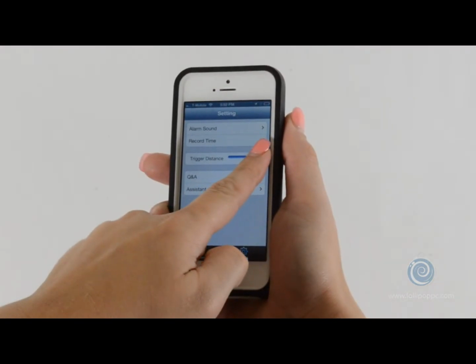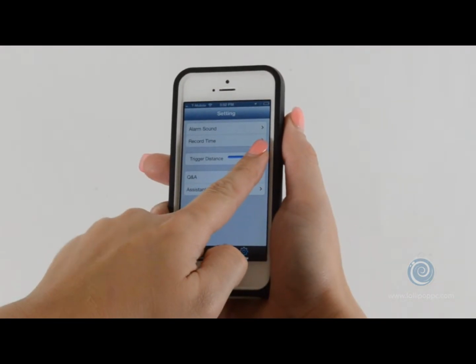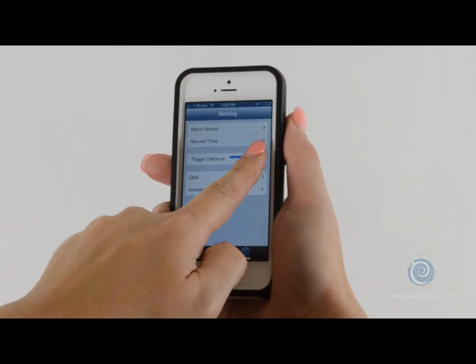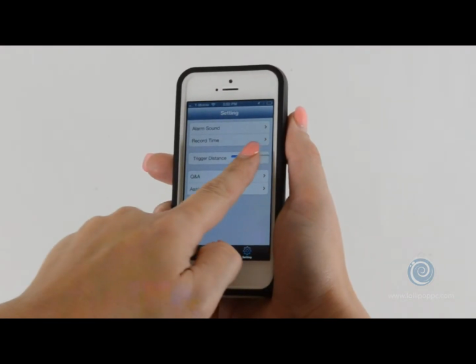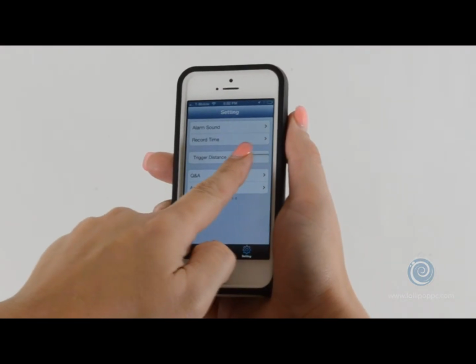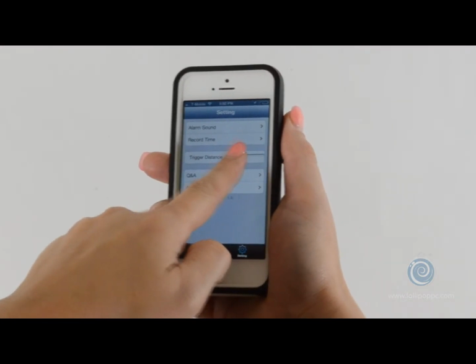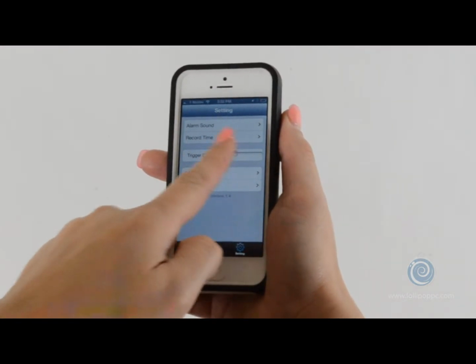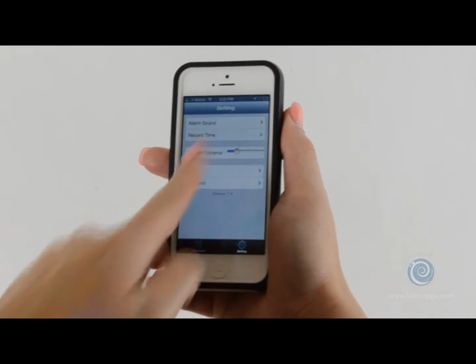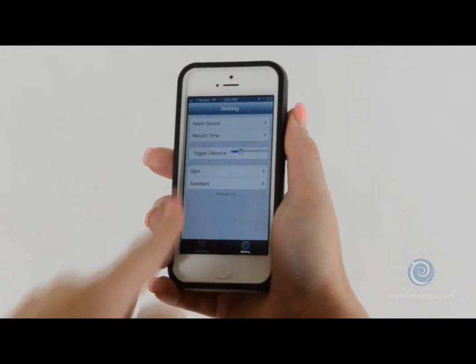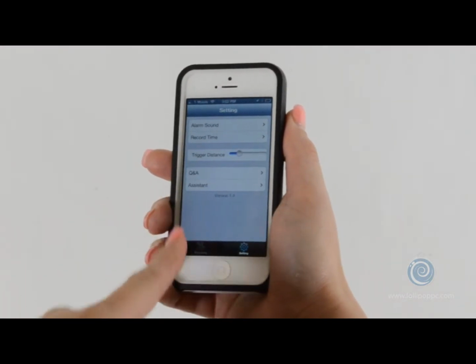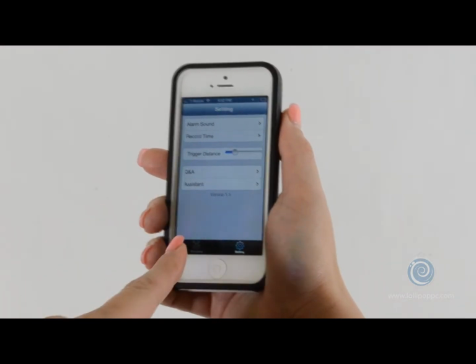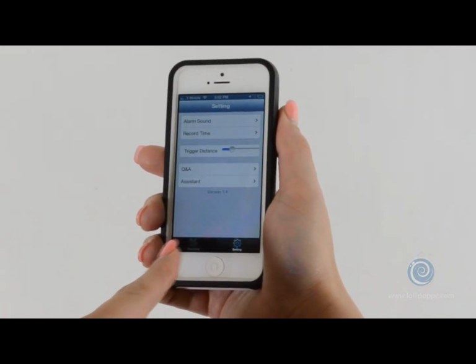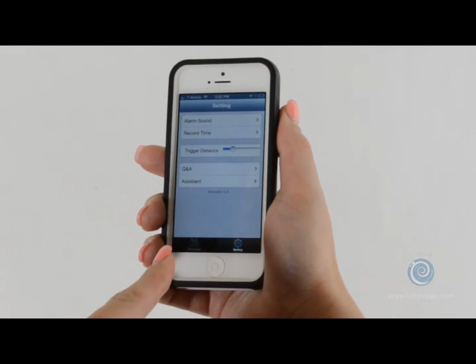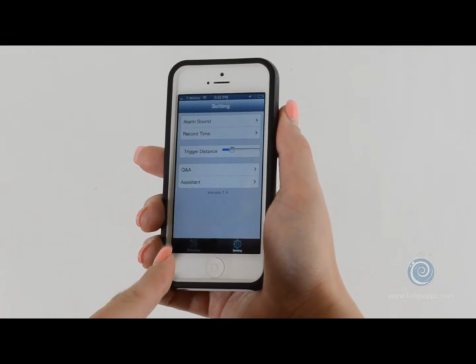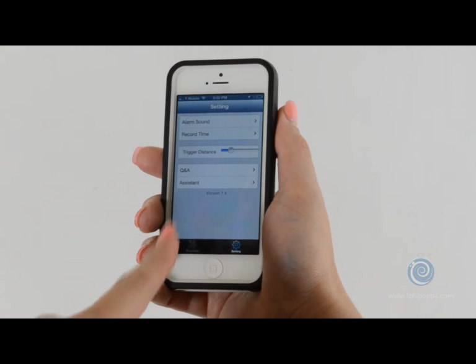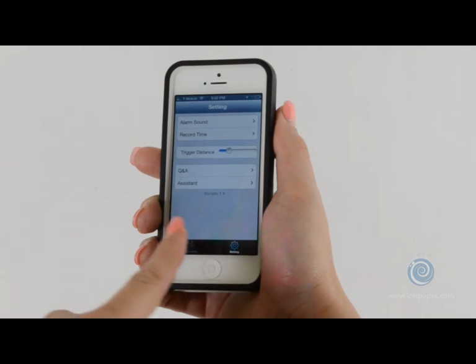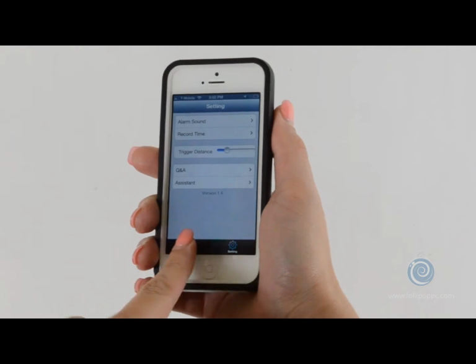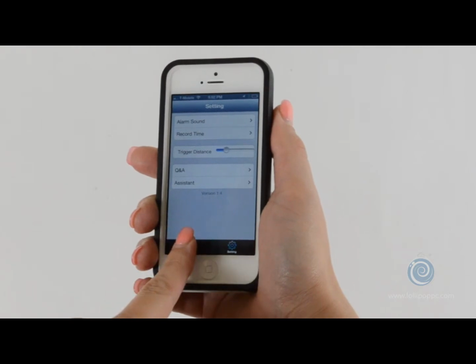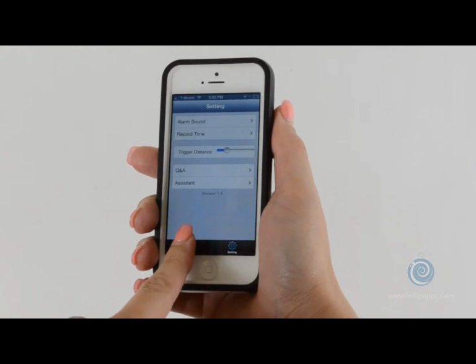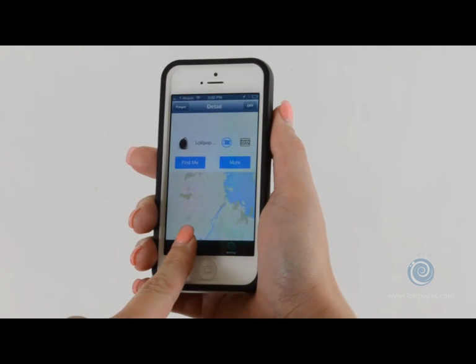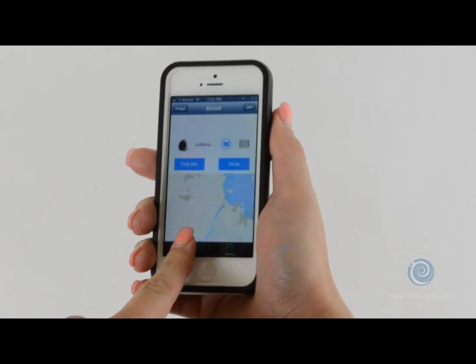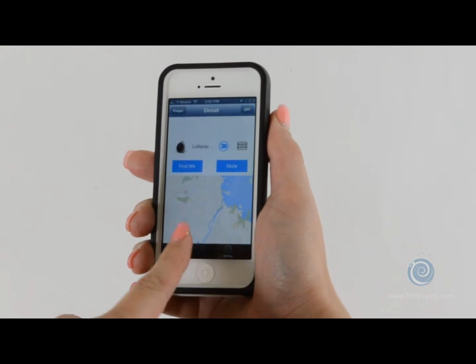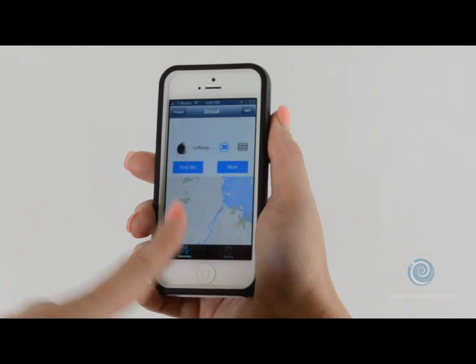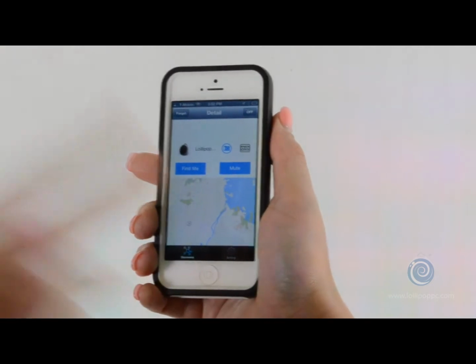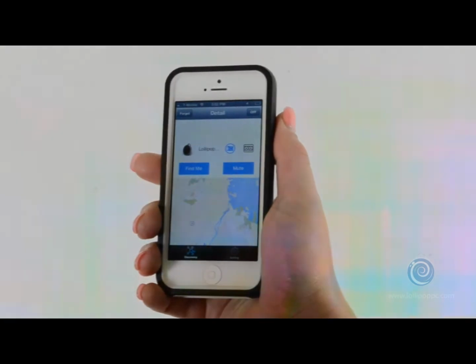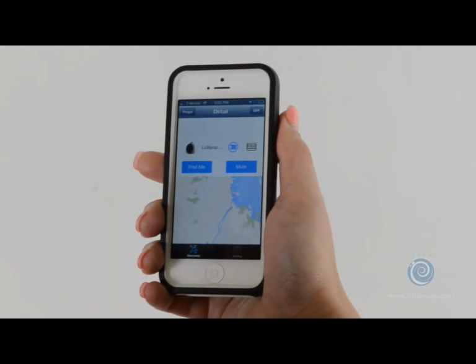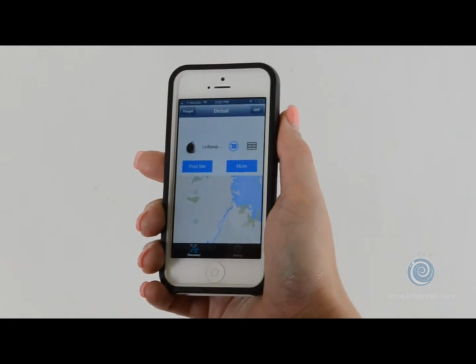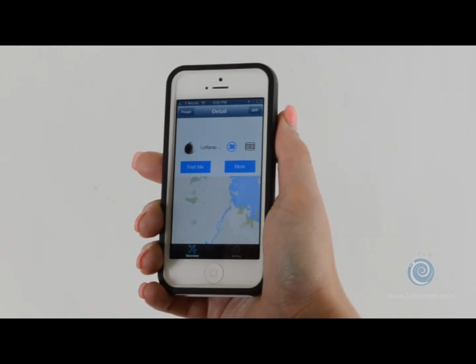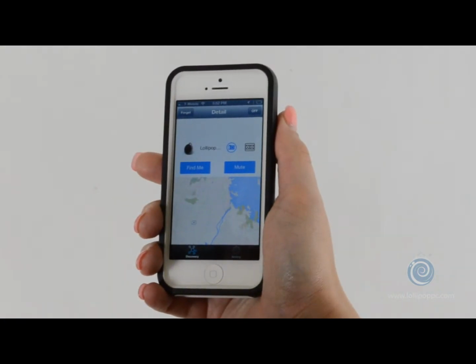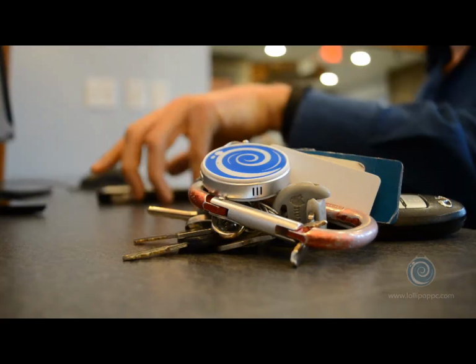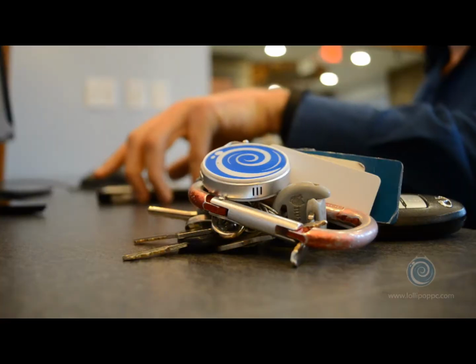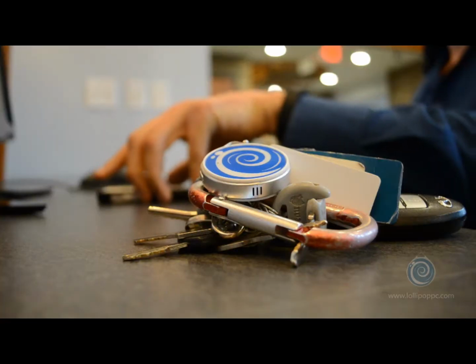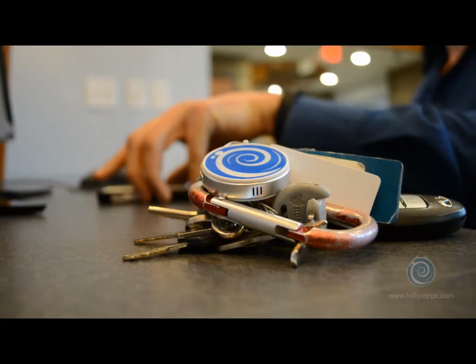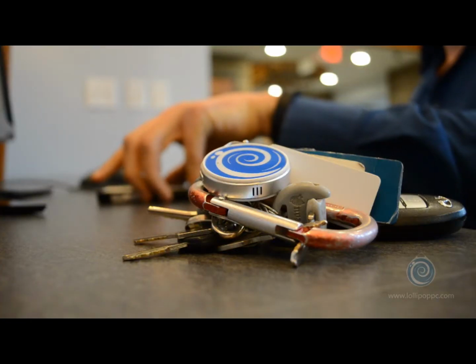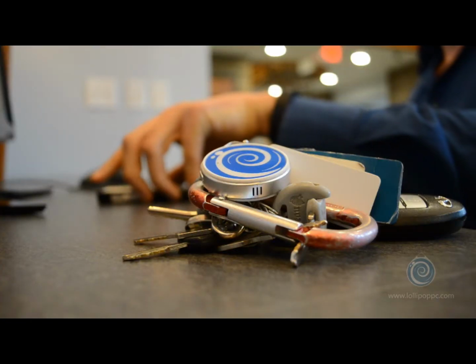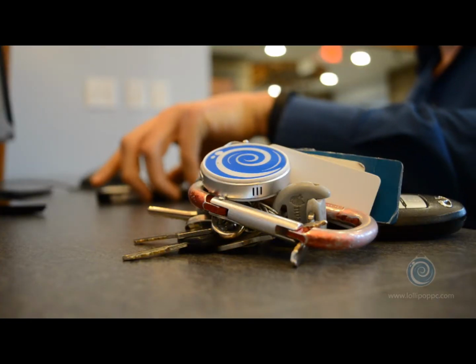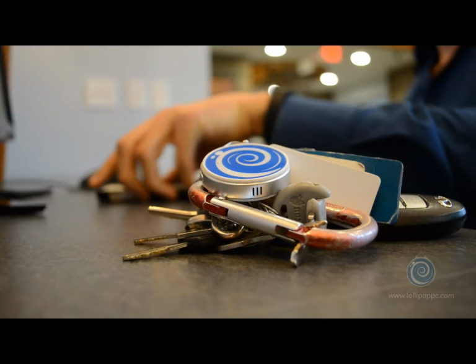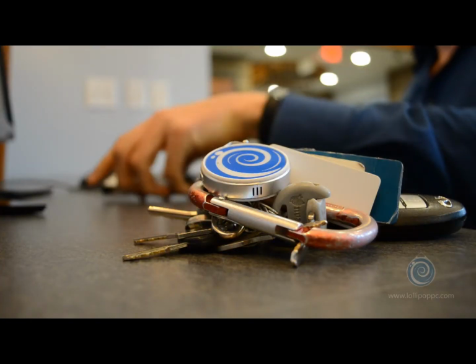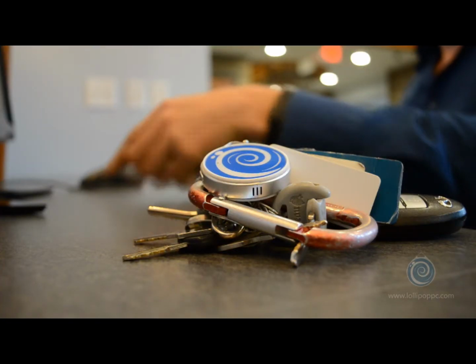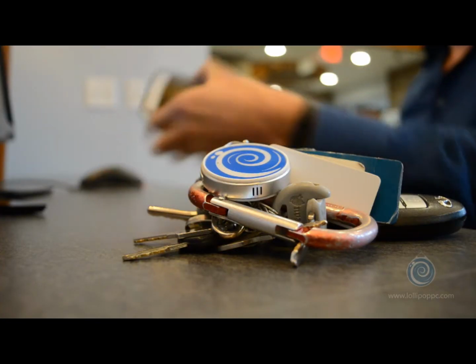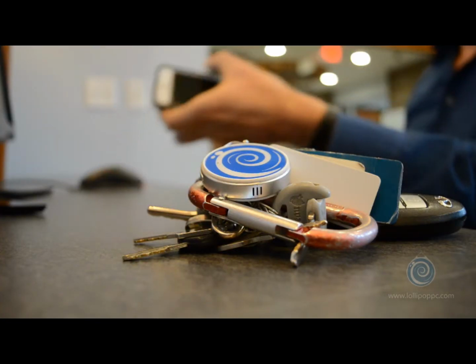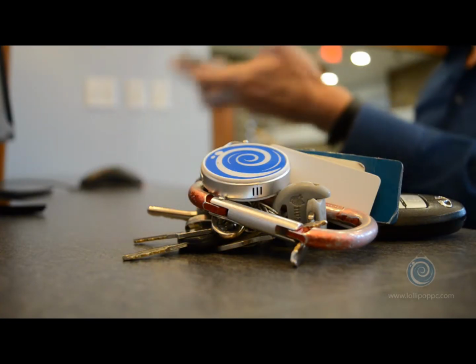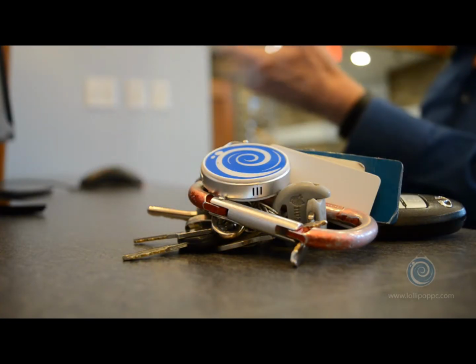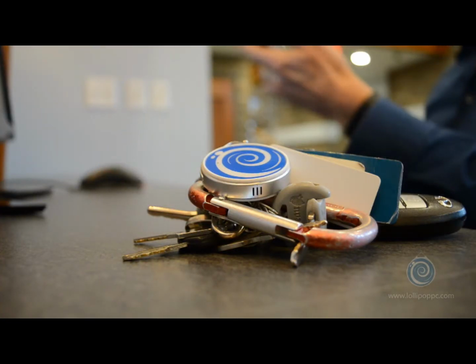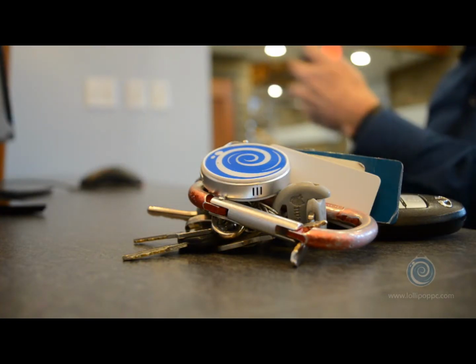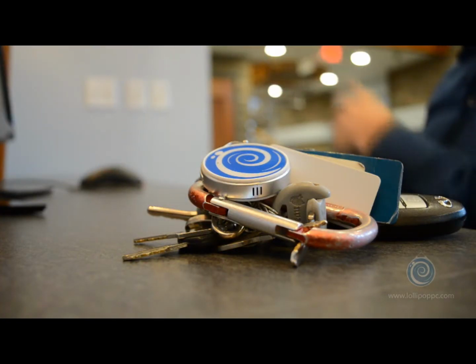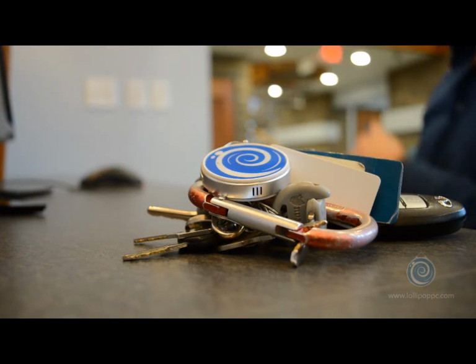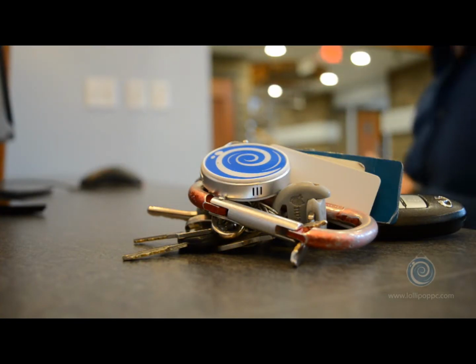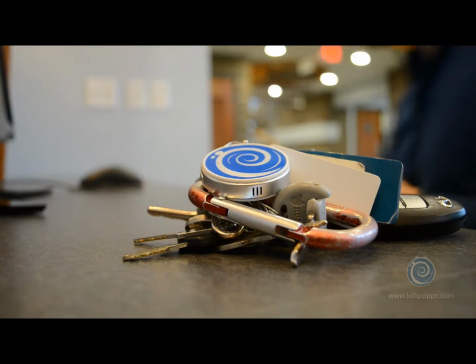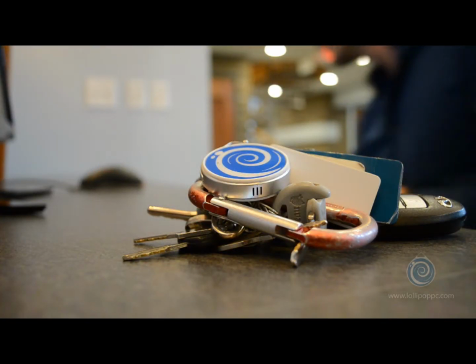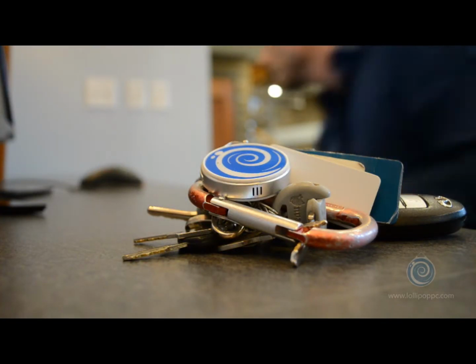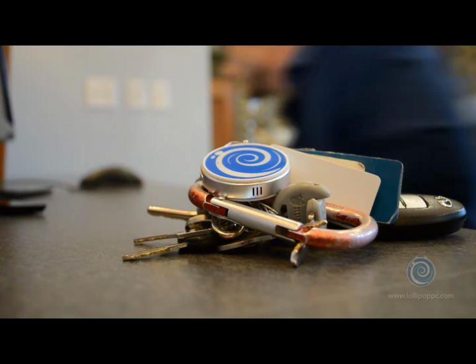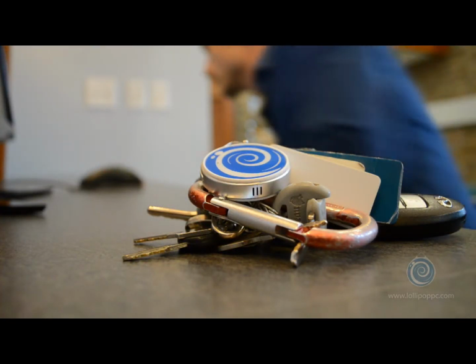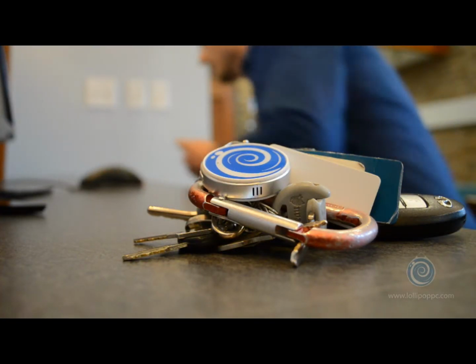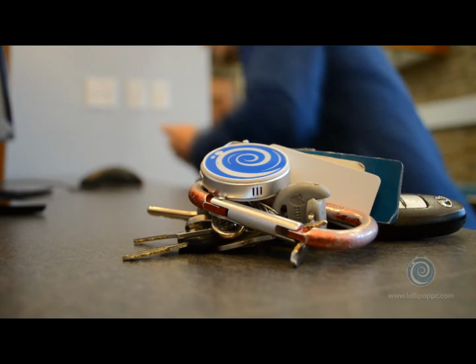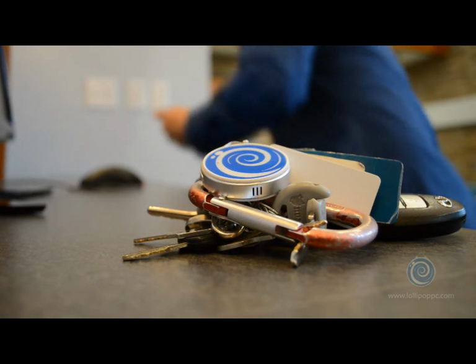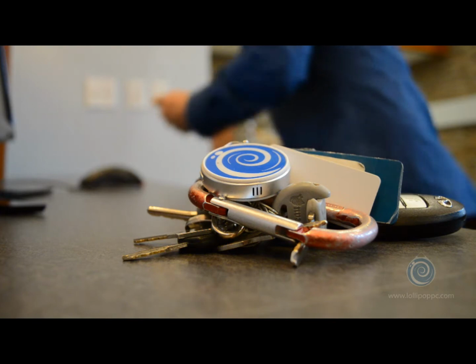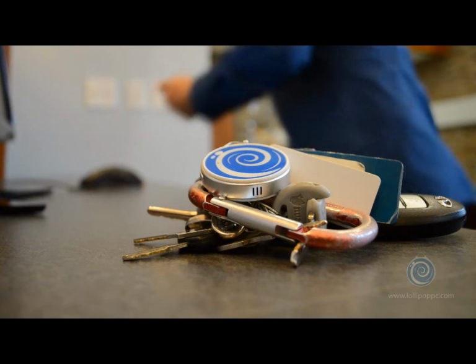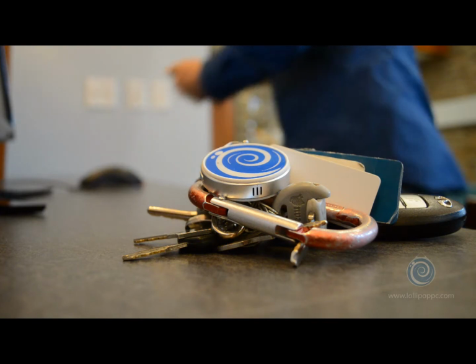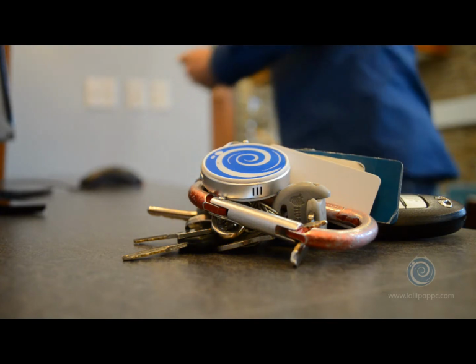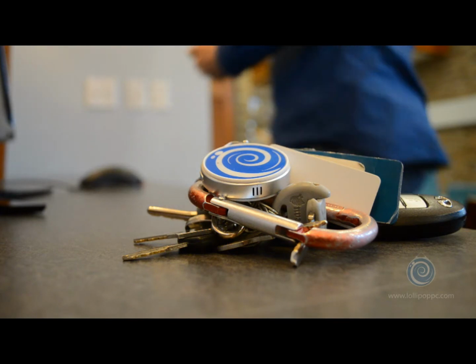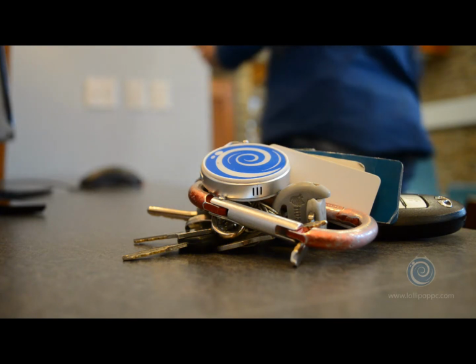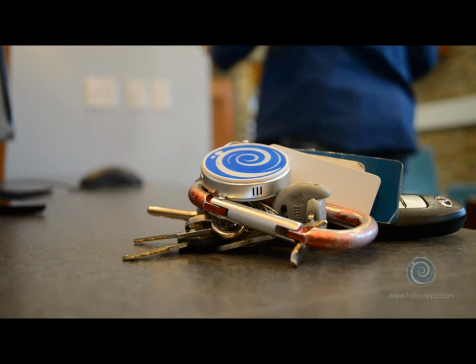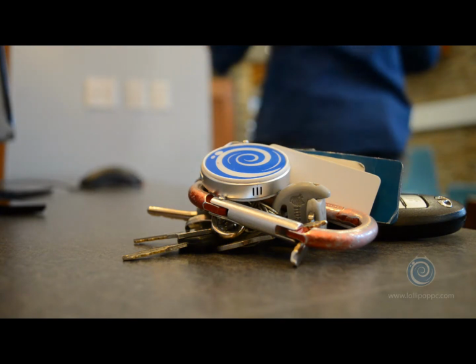Lollipop is very simple to use and set up. Anyone can do it. It's affordable and smart.